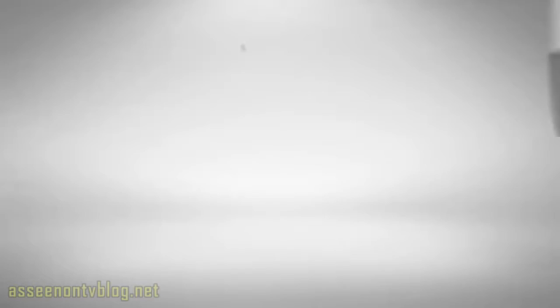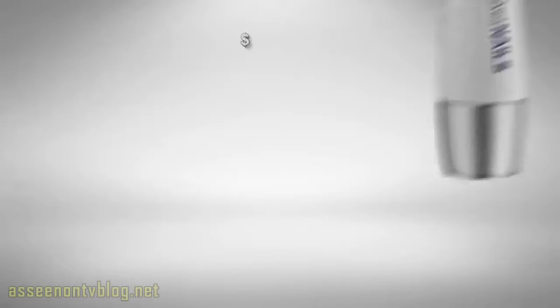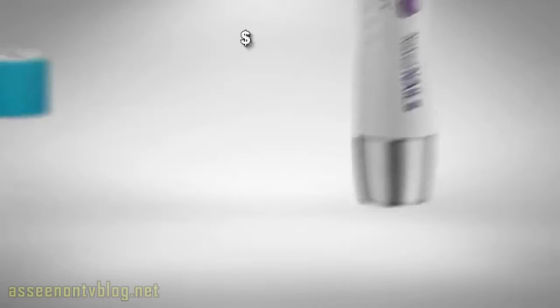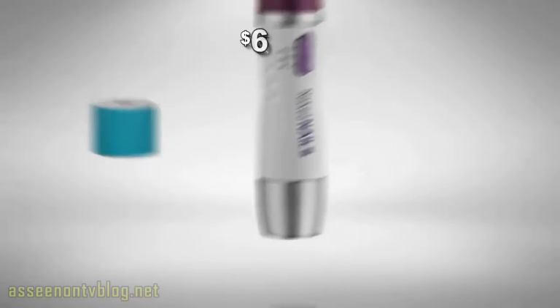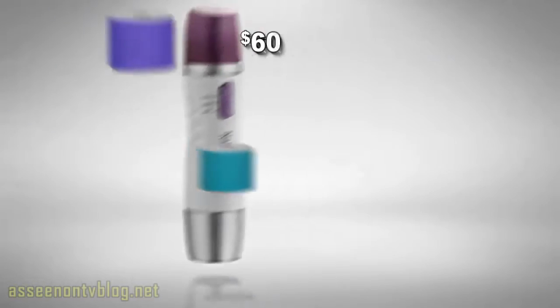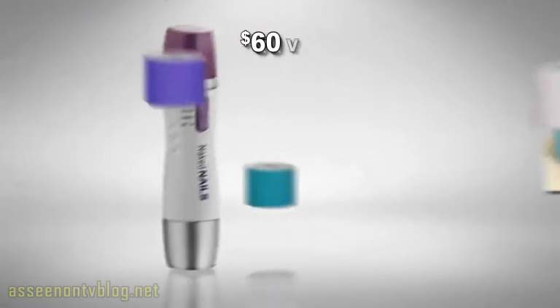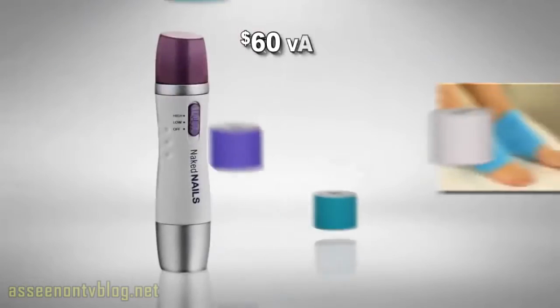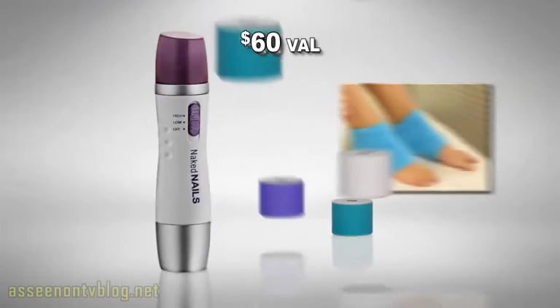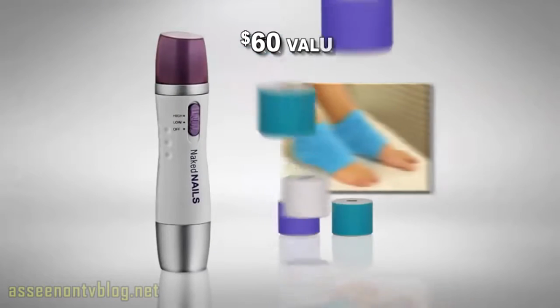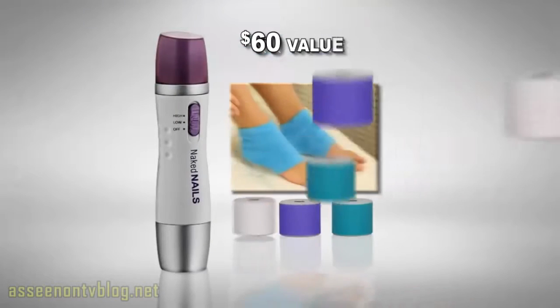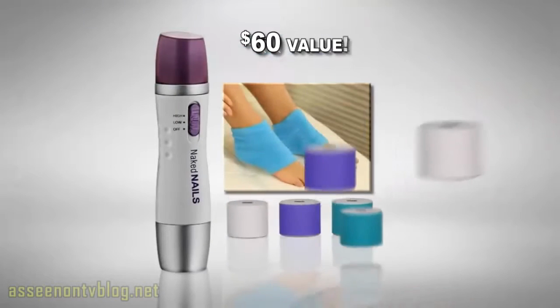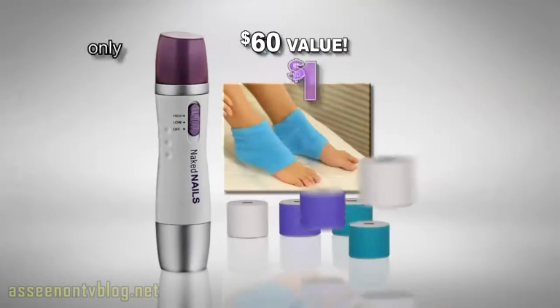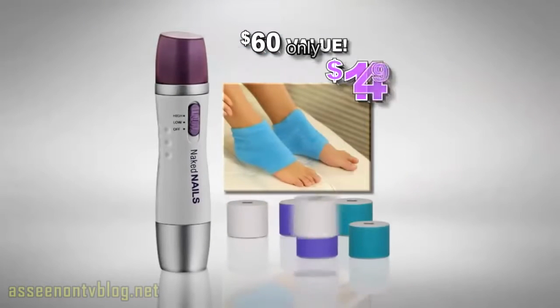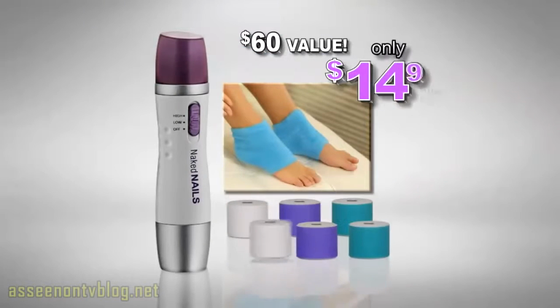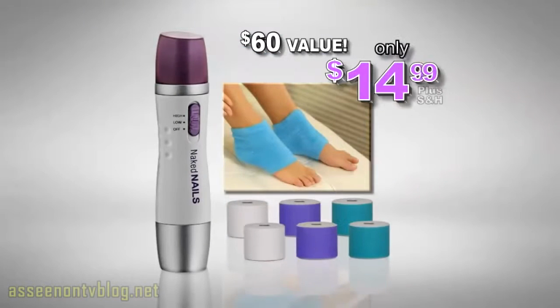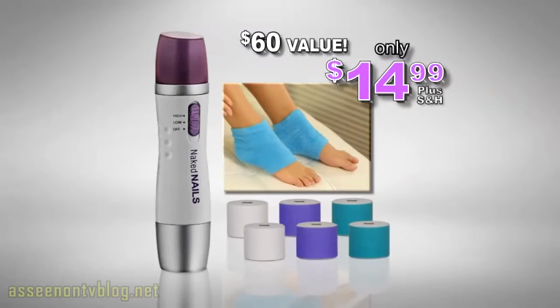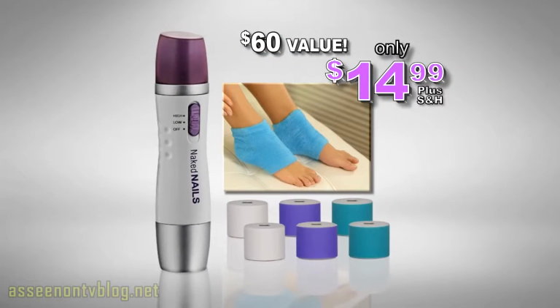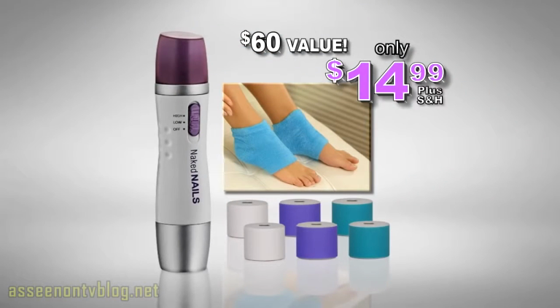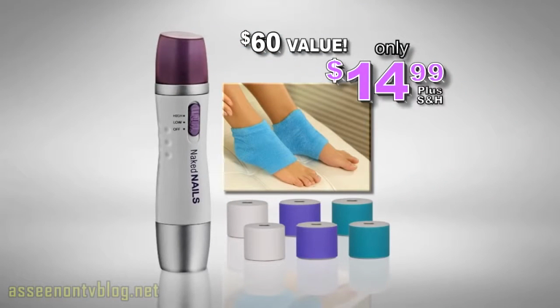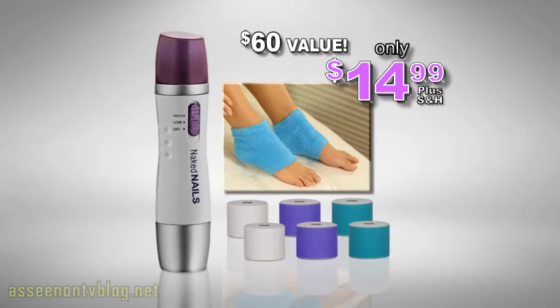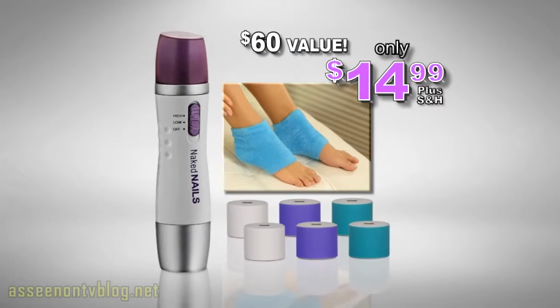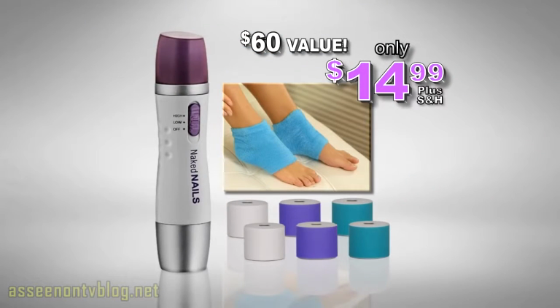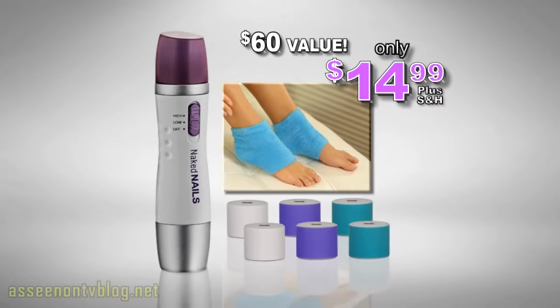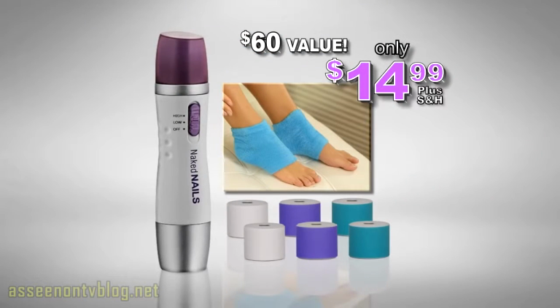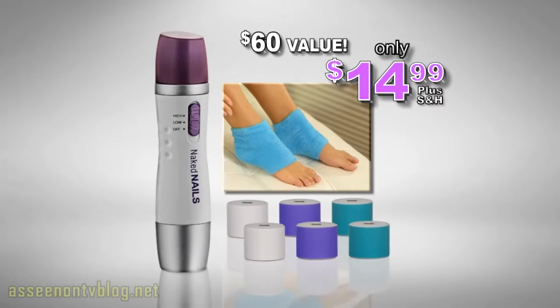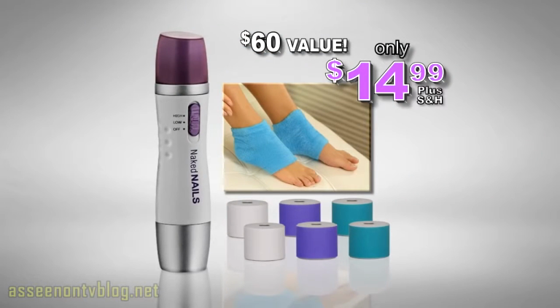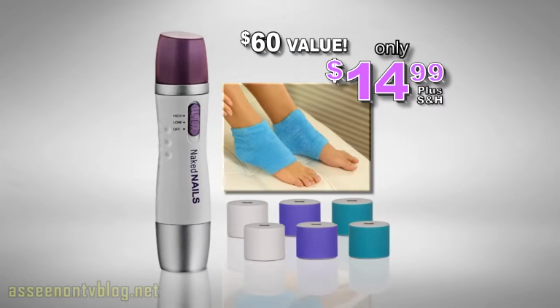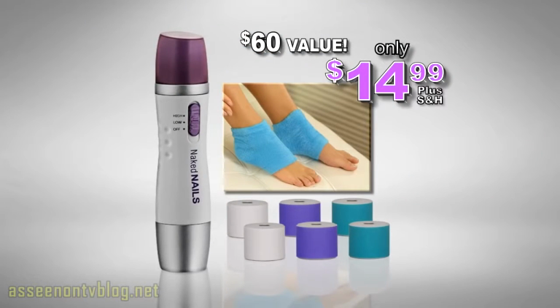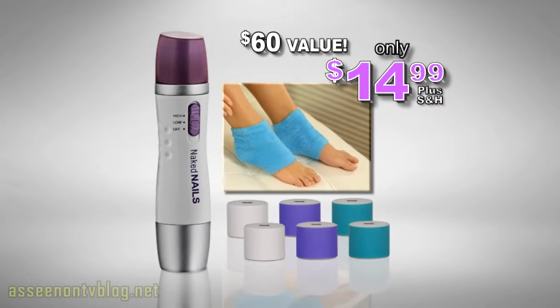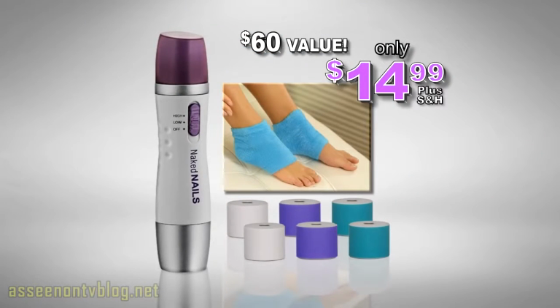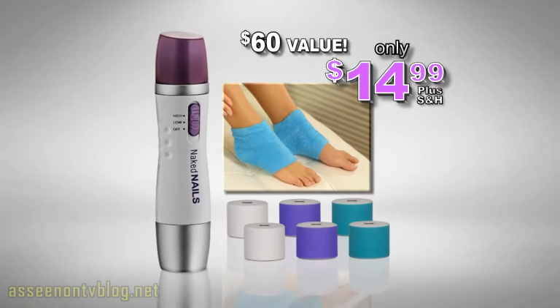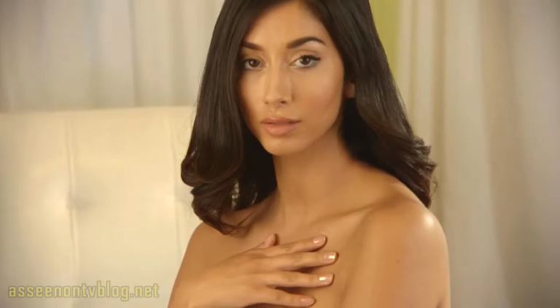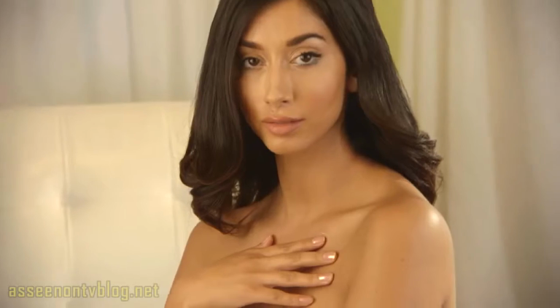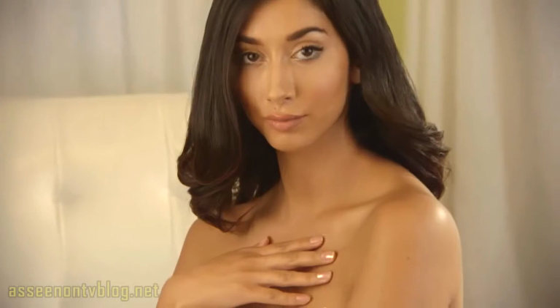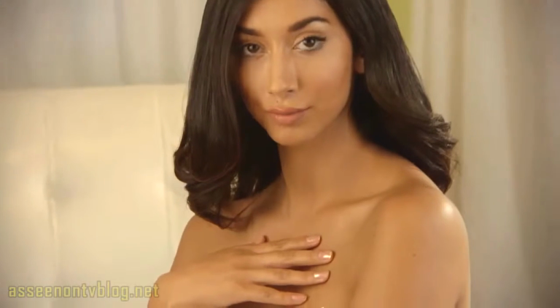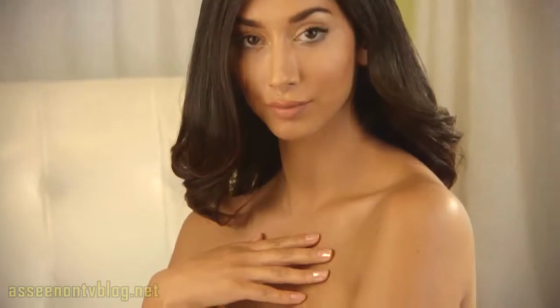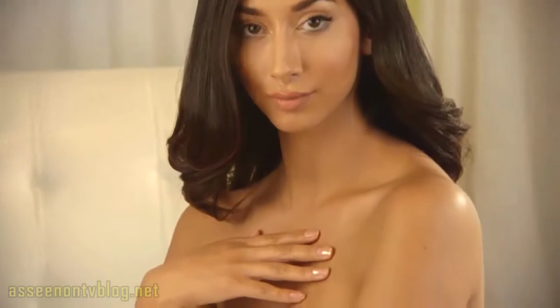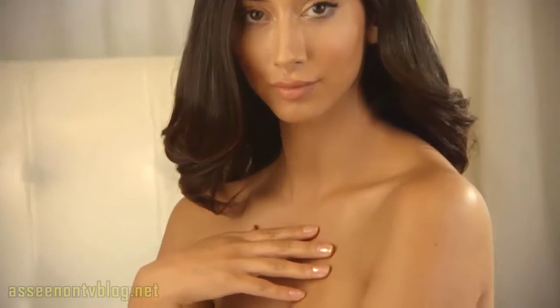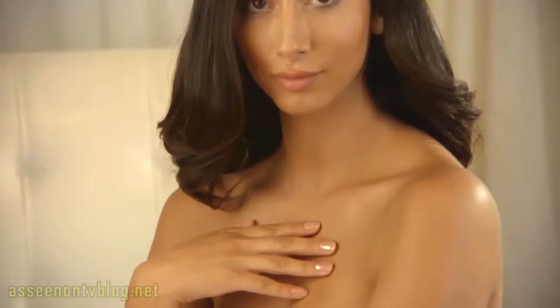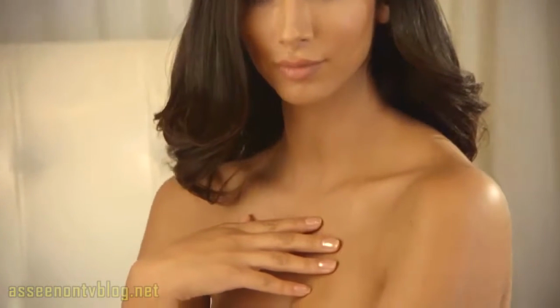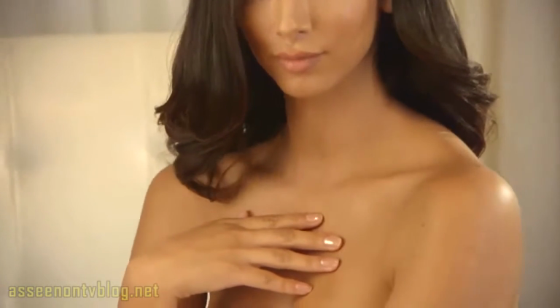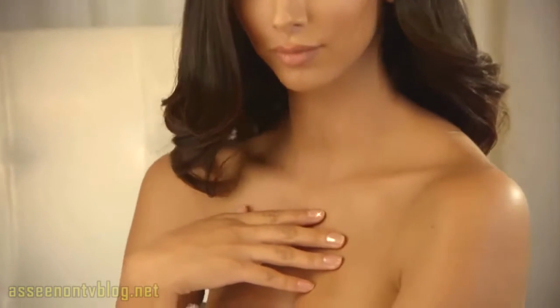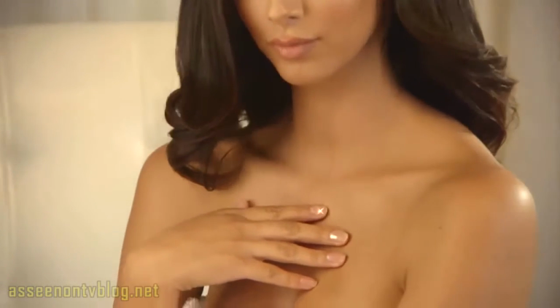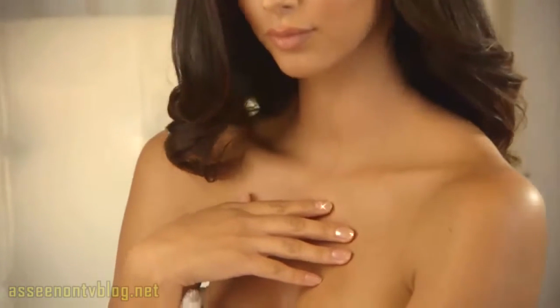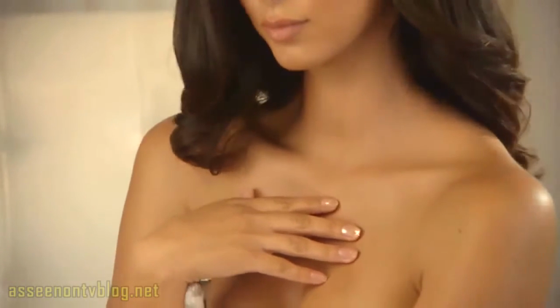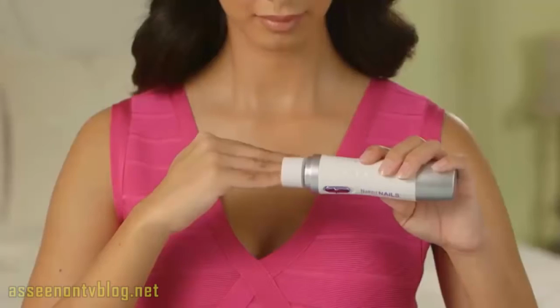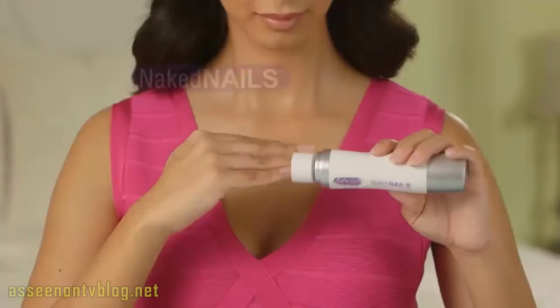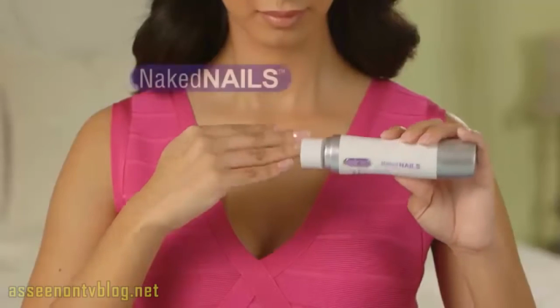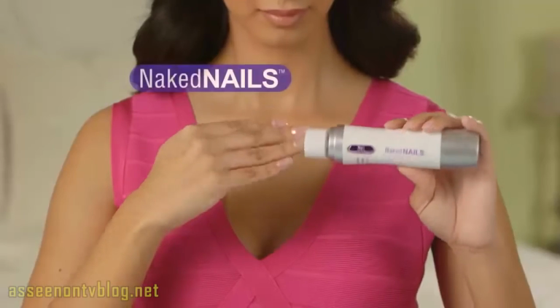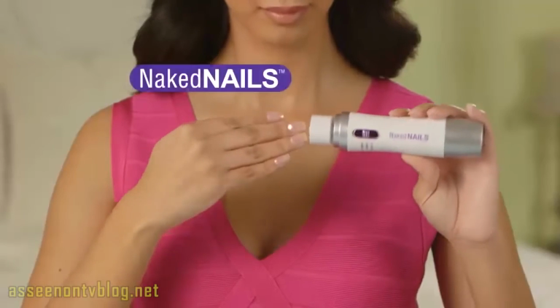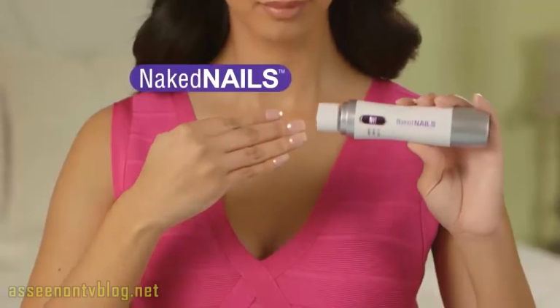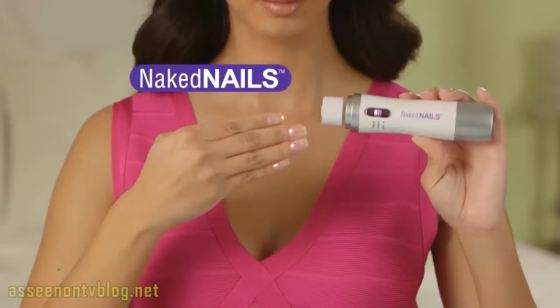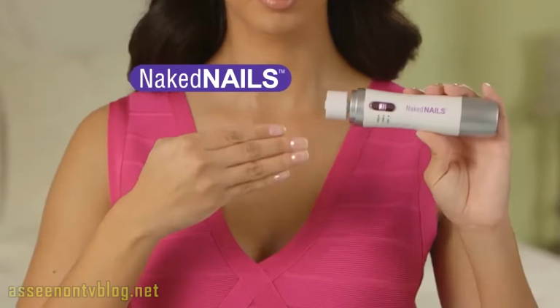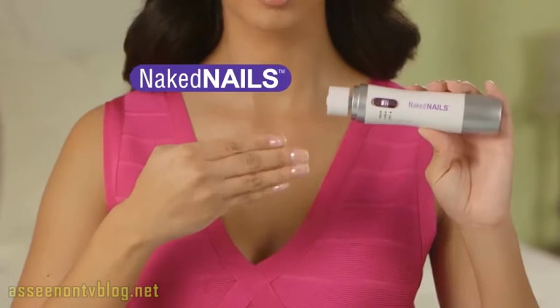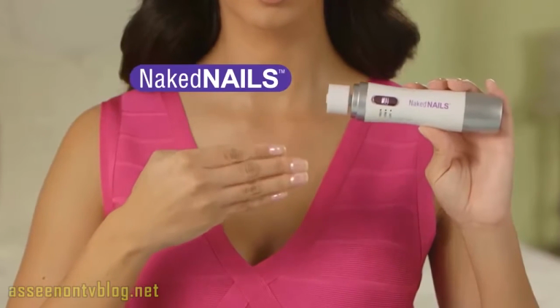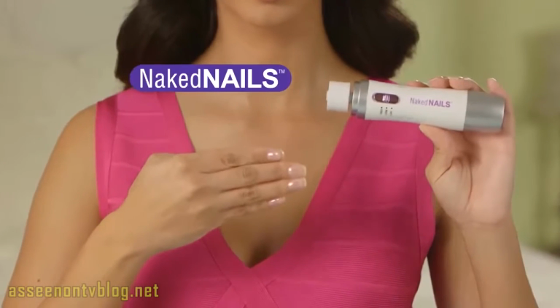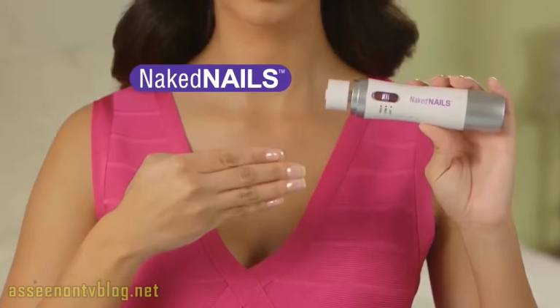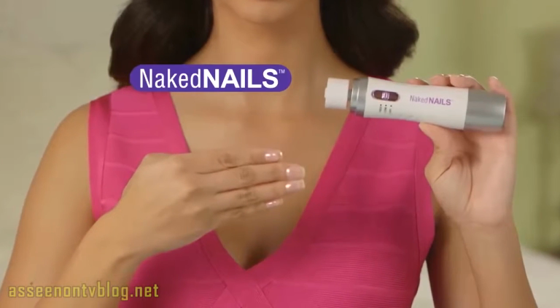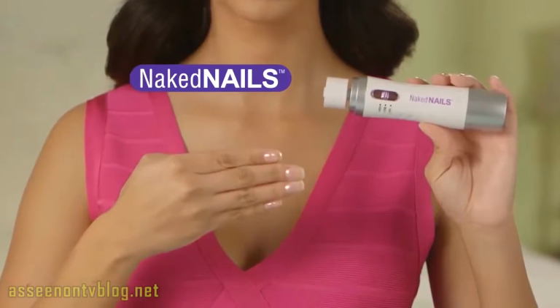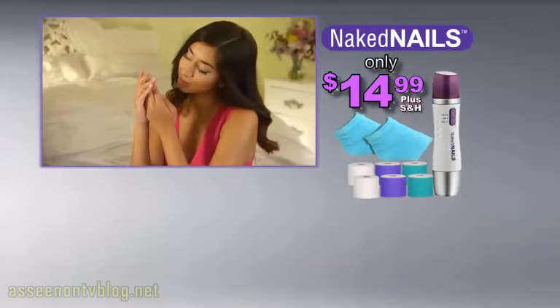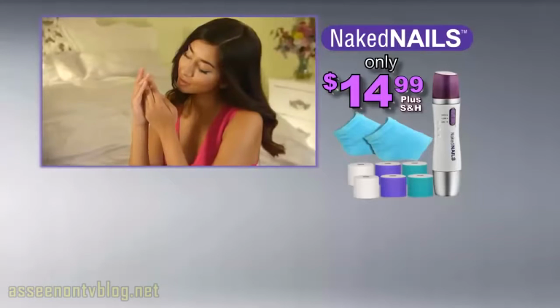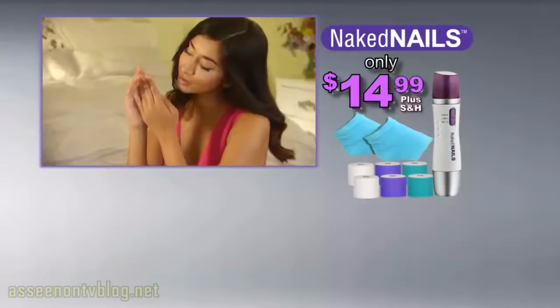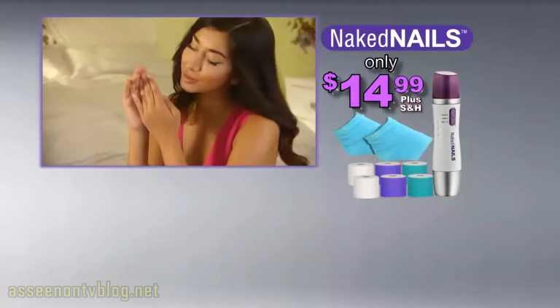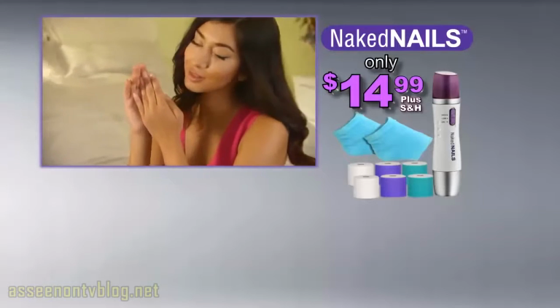That's a $60 value, all for only $14.99. It's time to get naked. Order Naked Nails today.